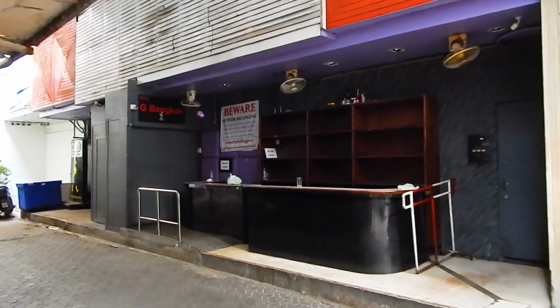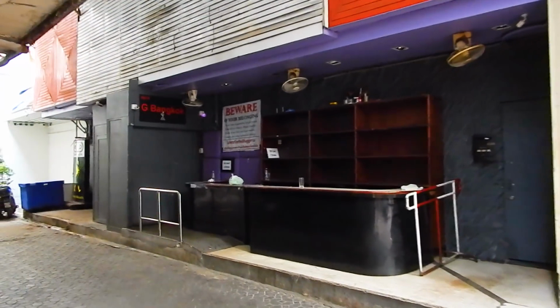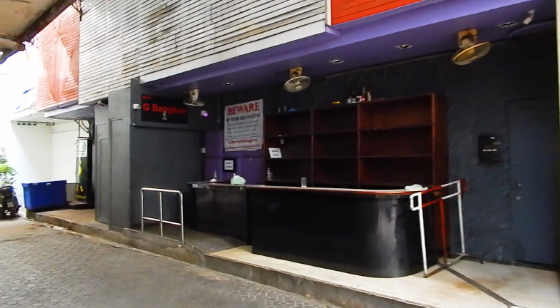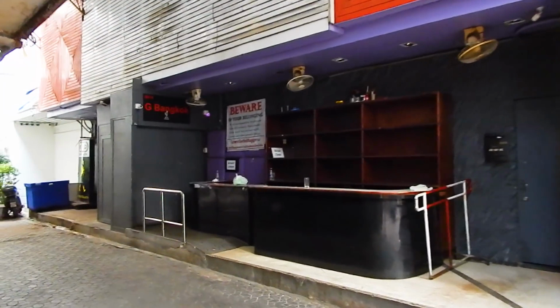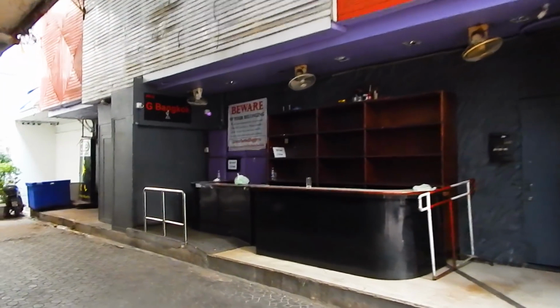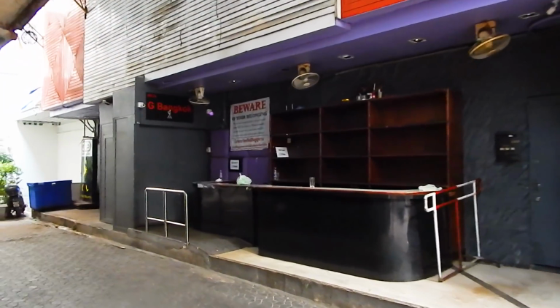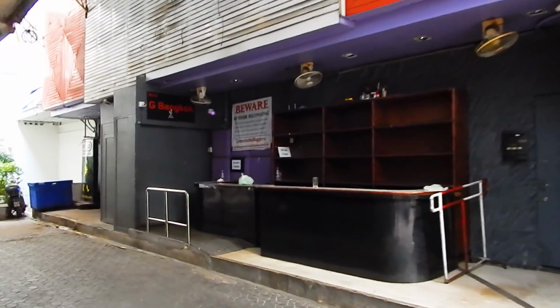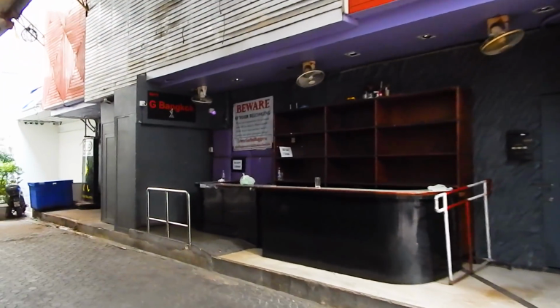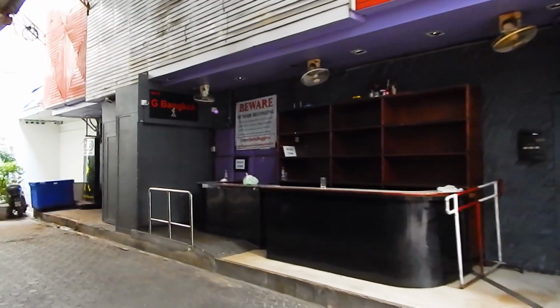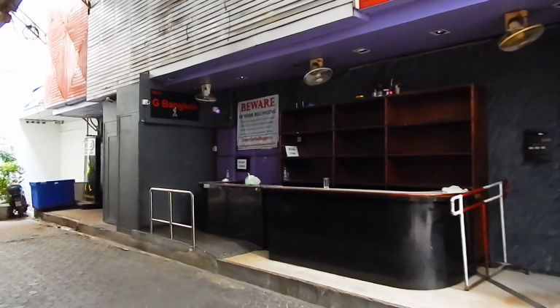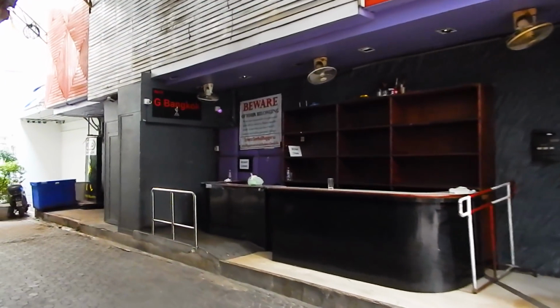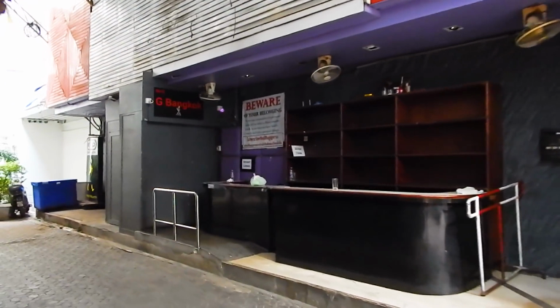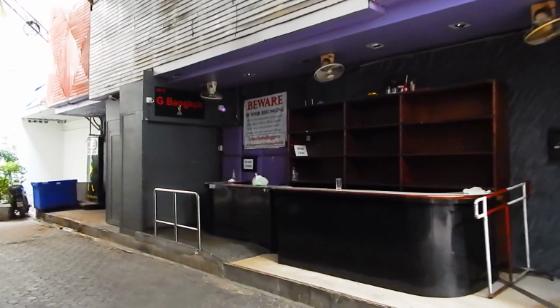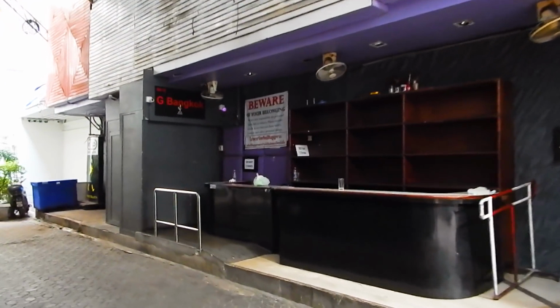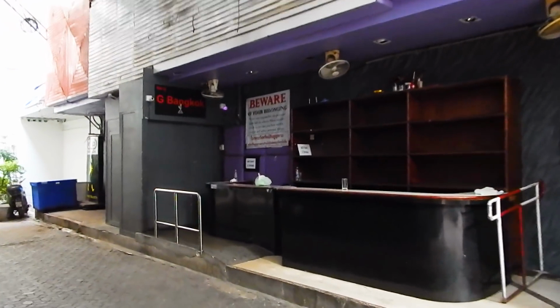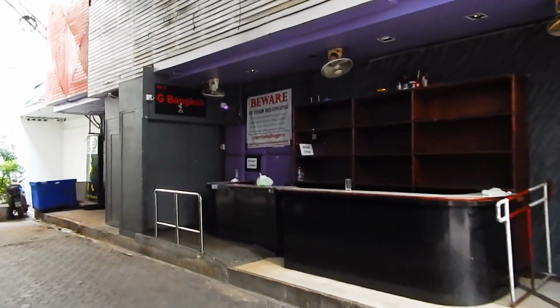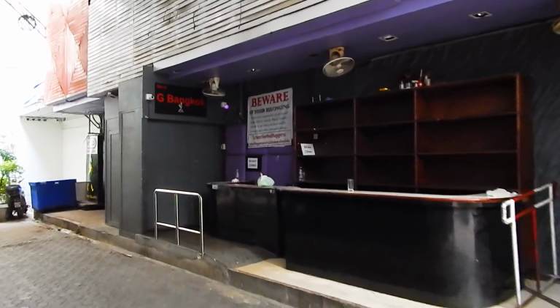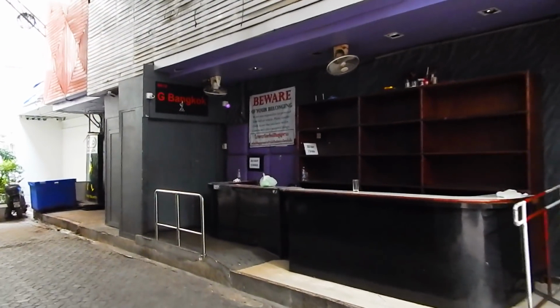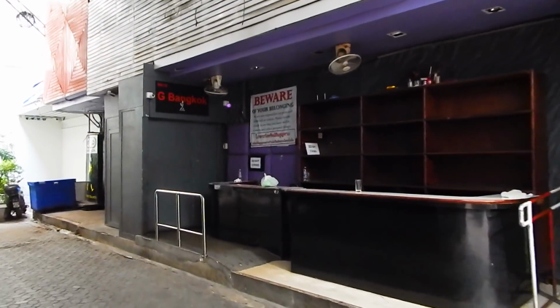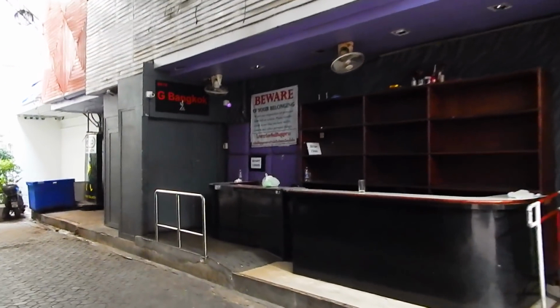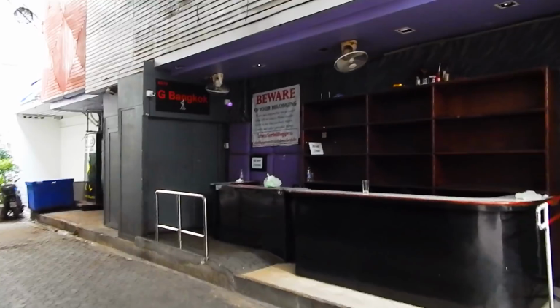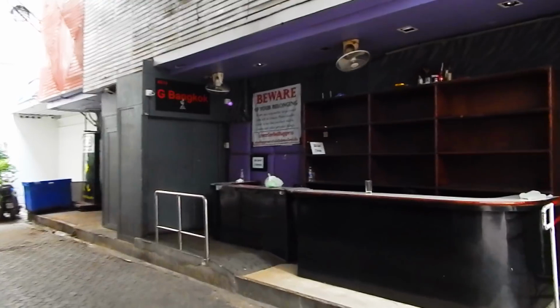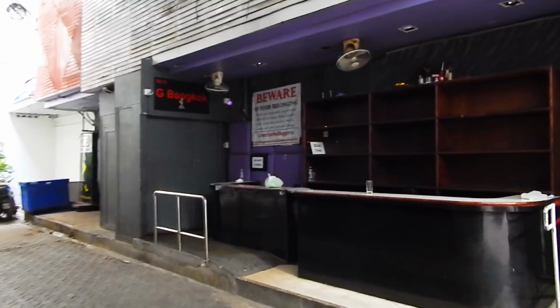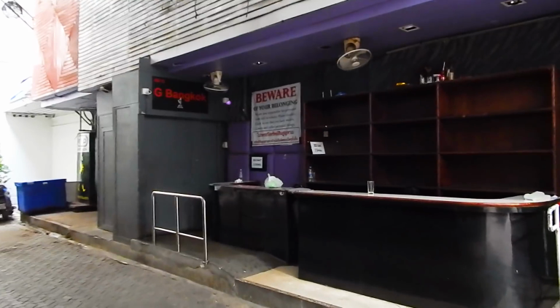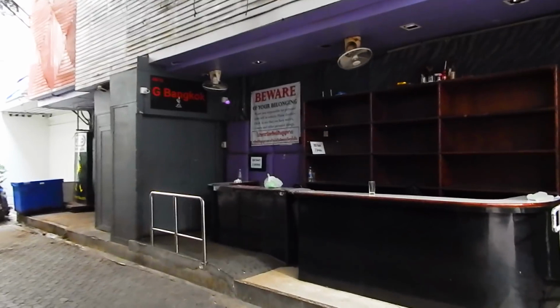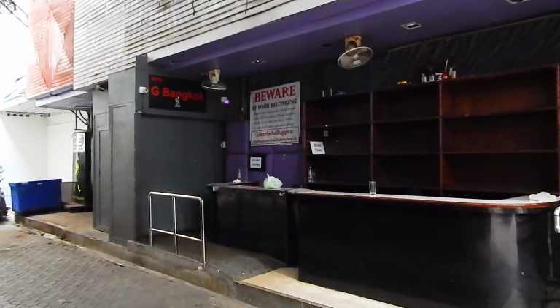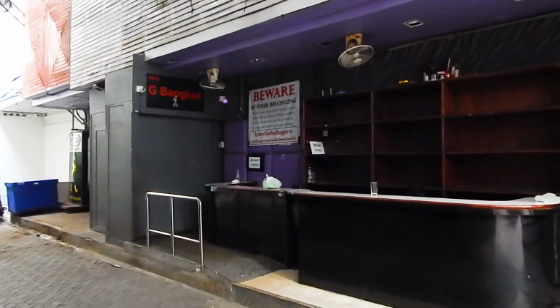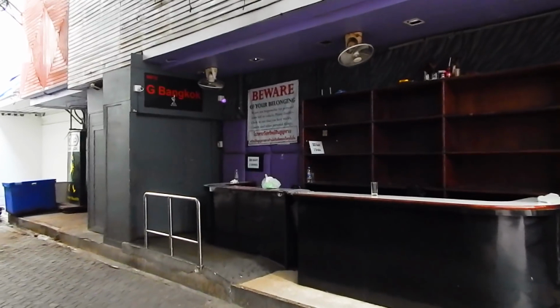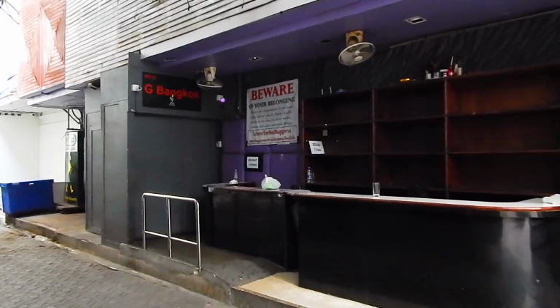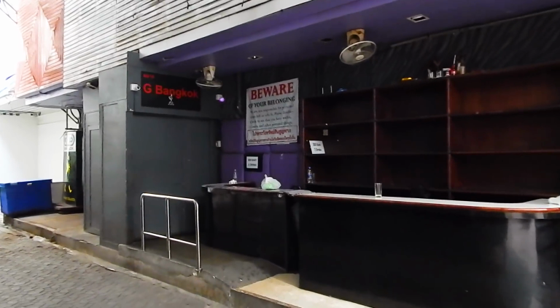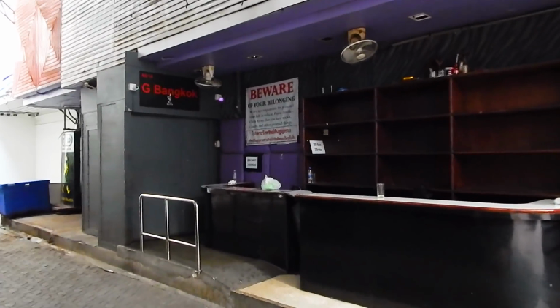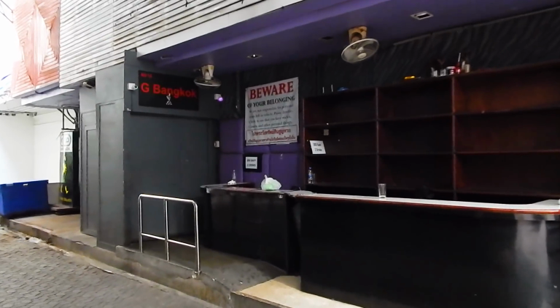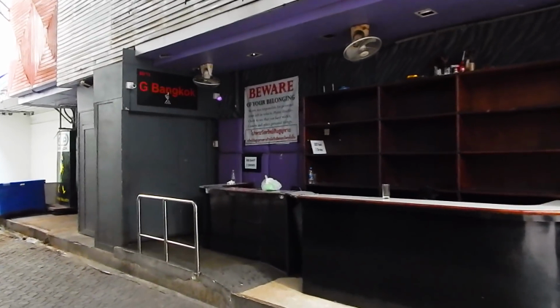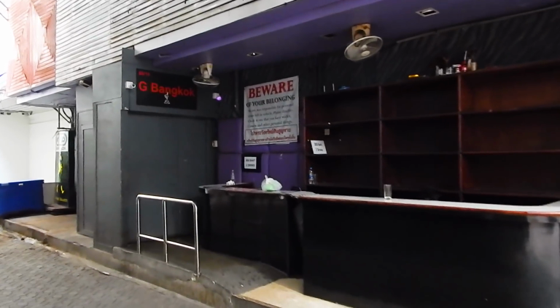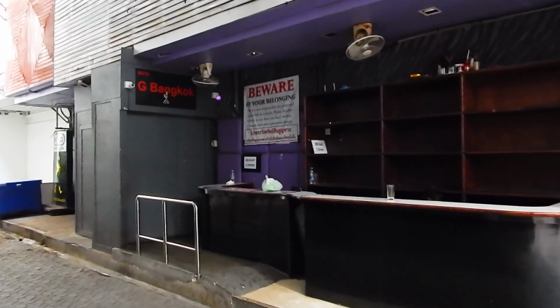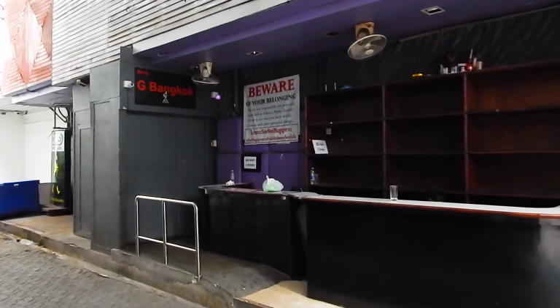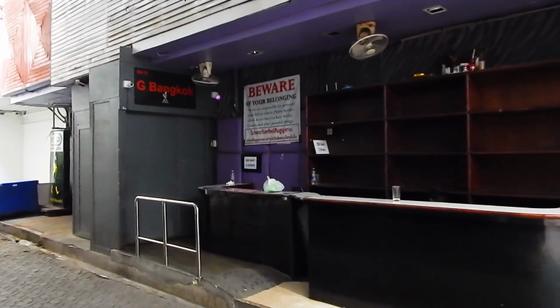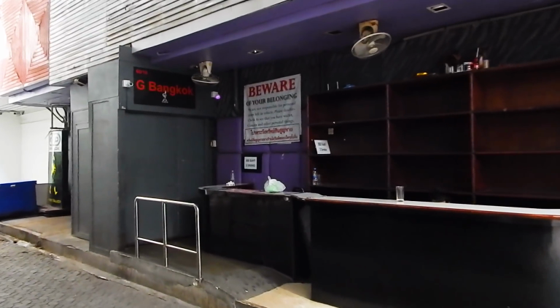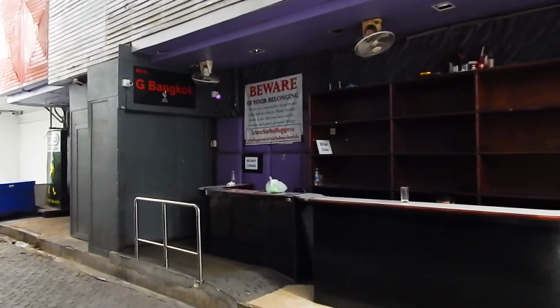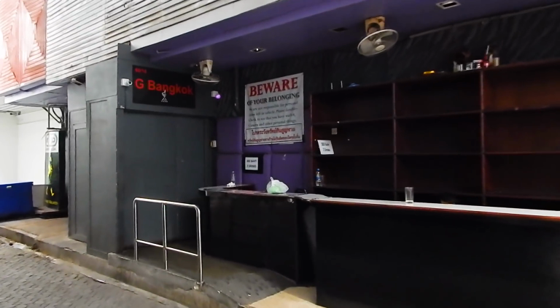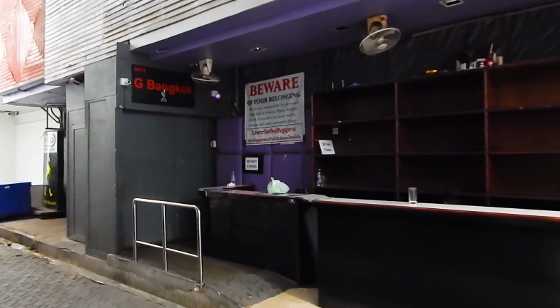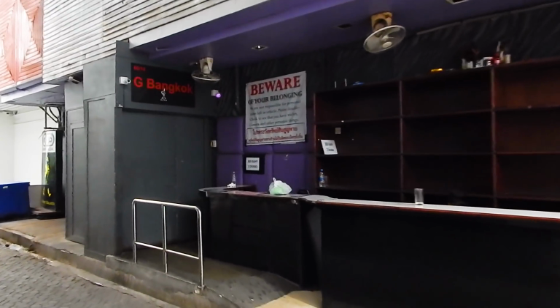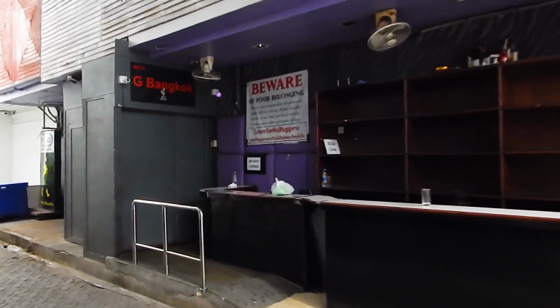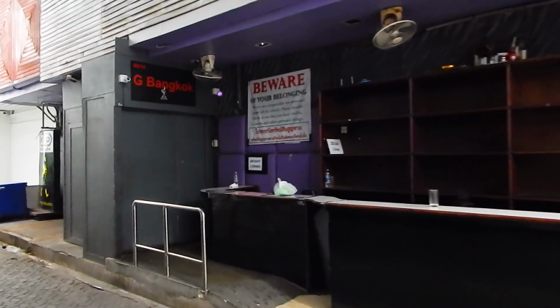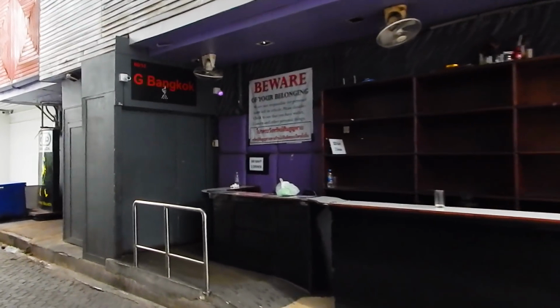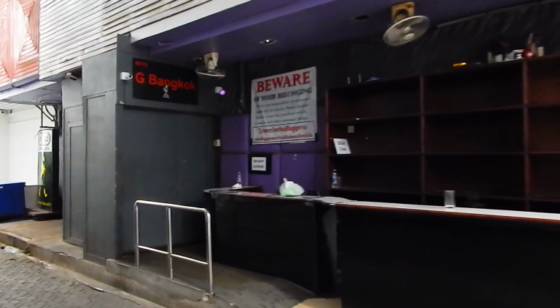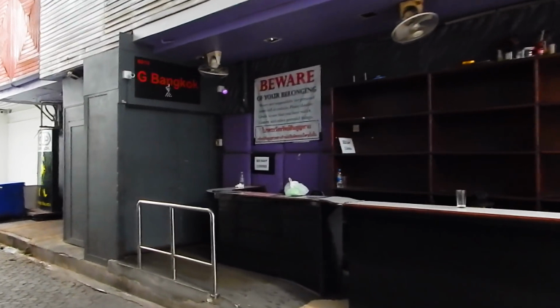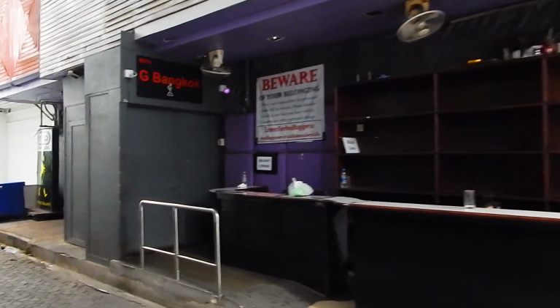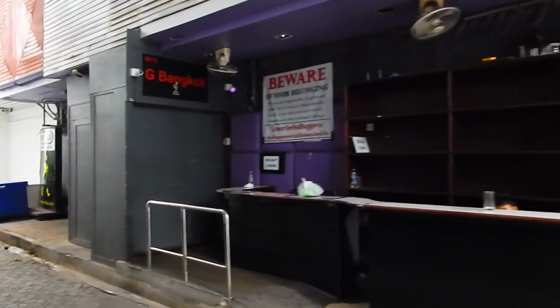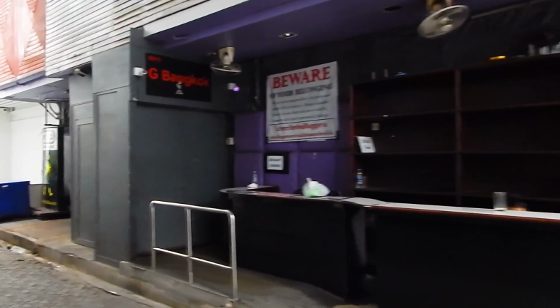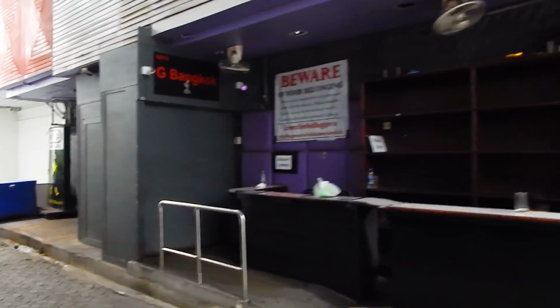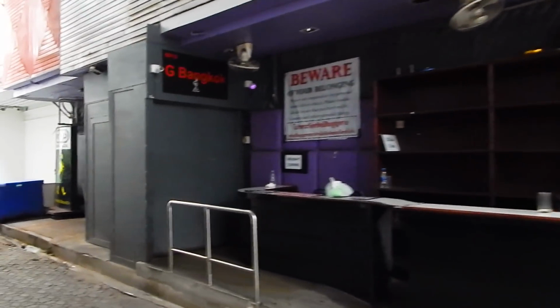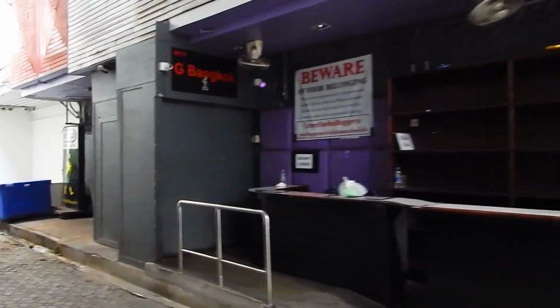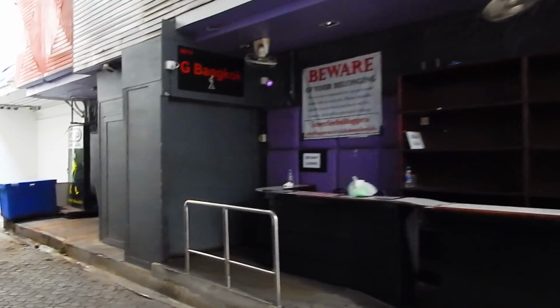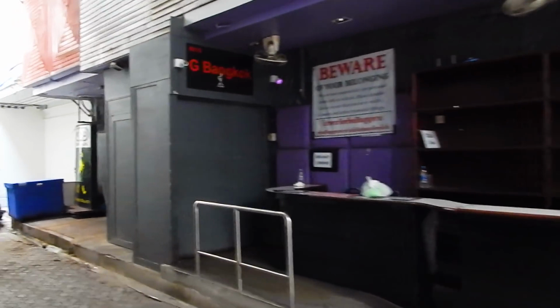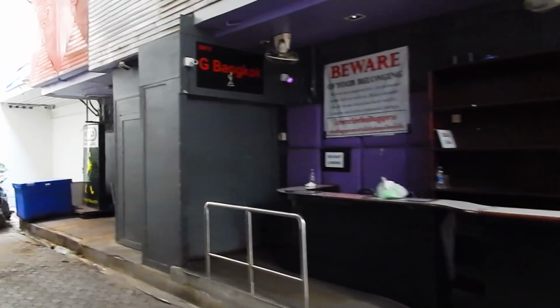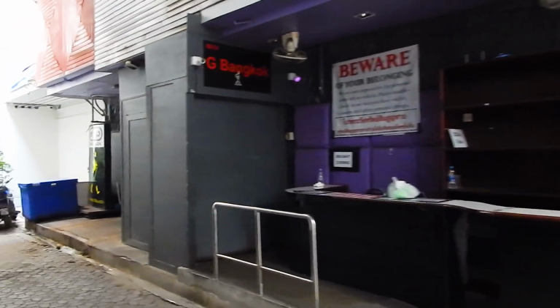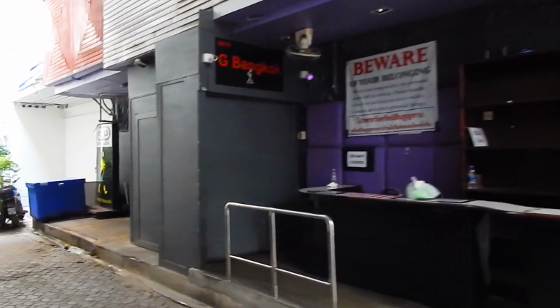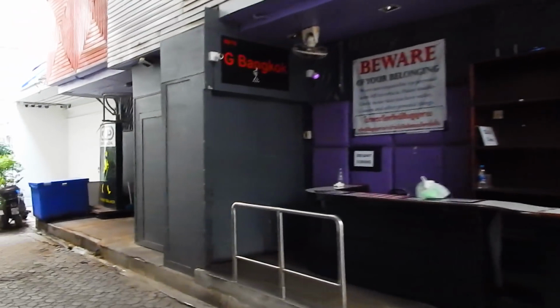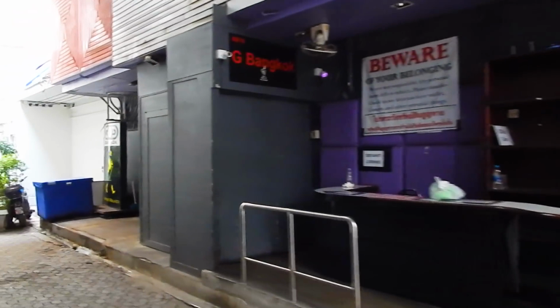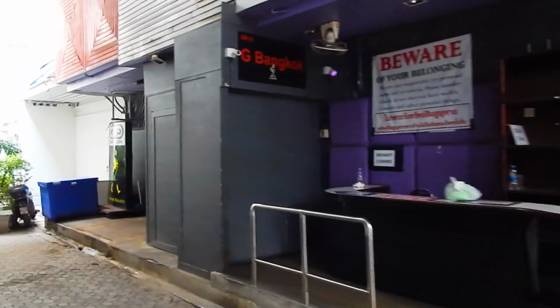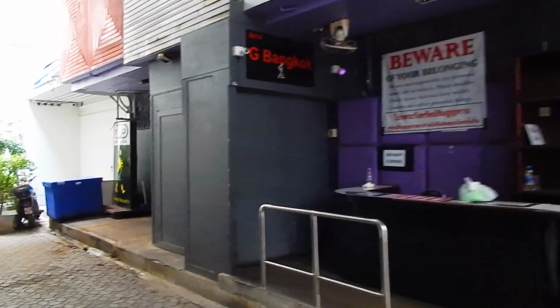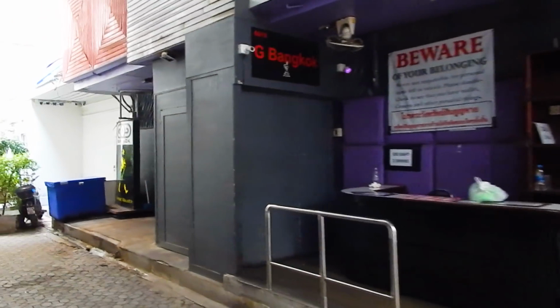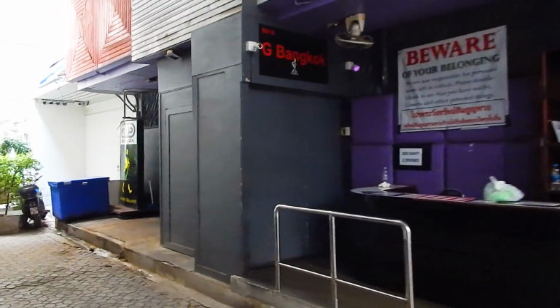To the left is the entrance to another gay club called G.O.D.